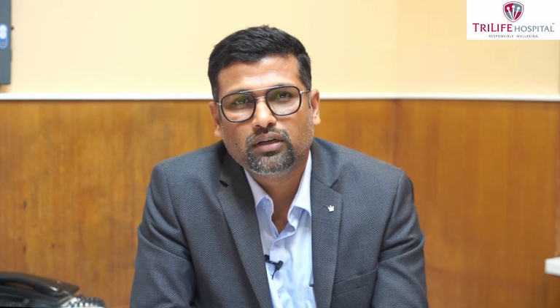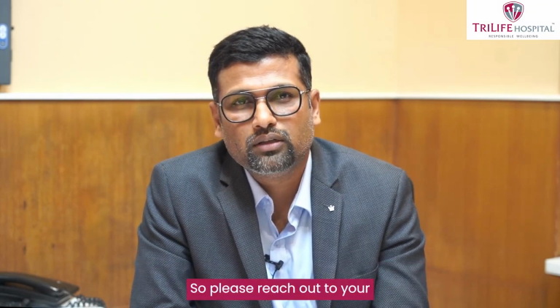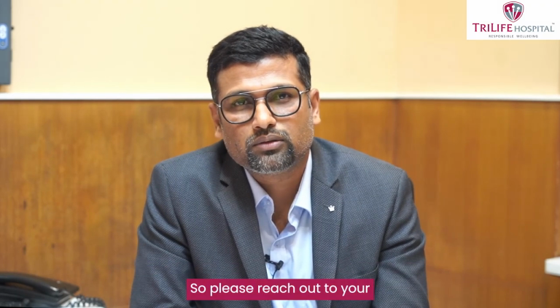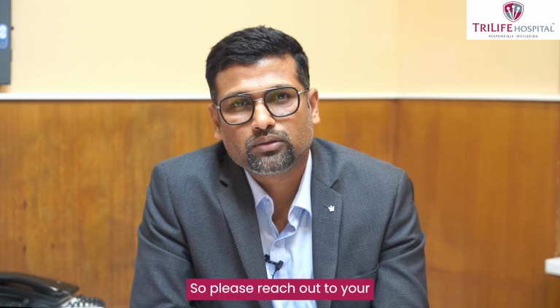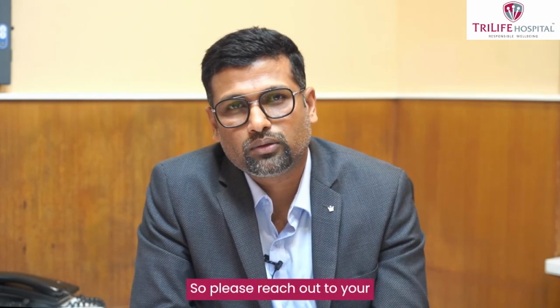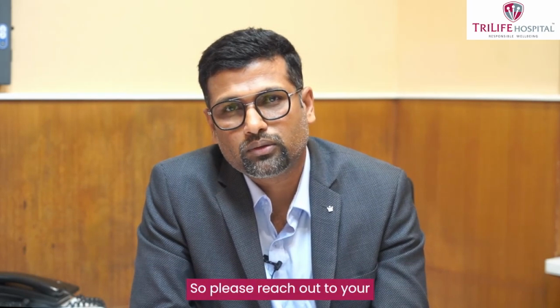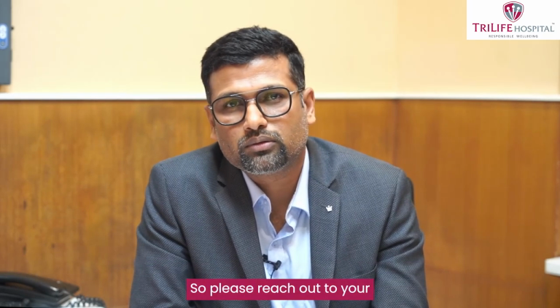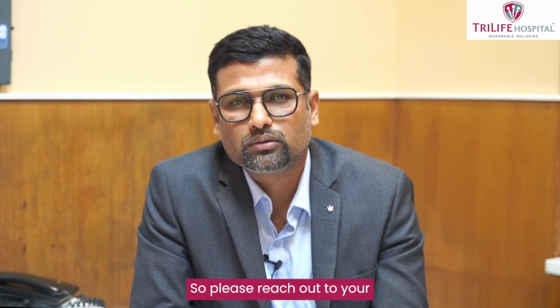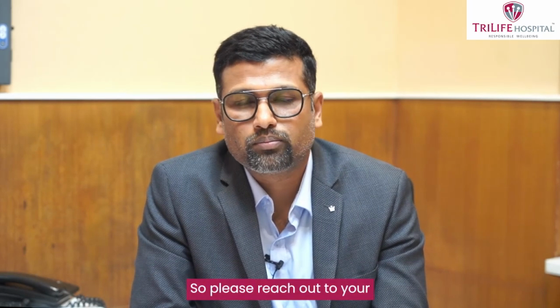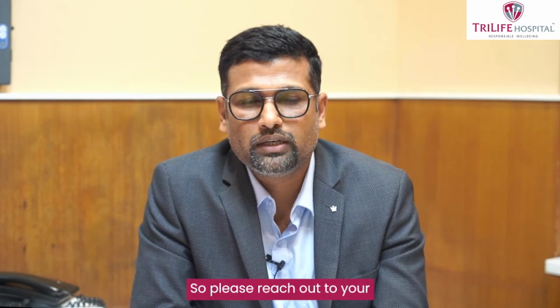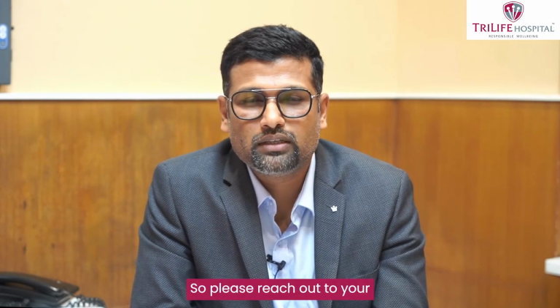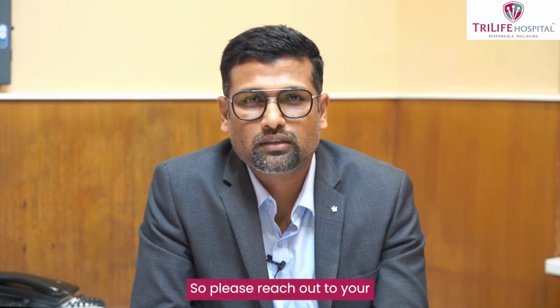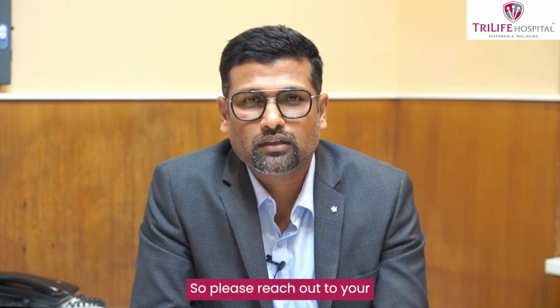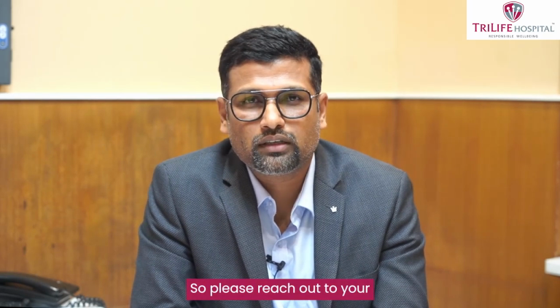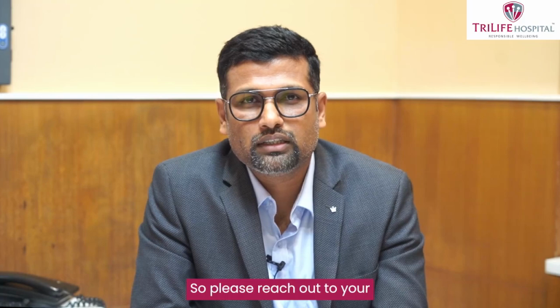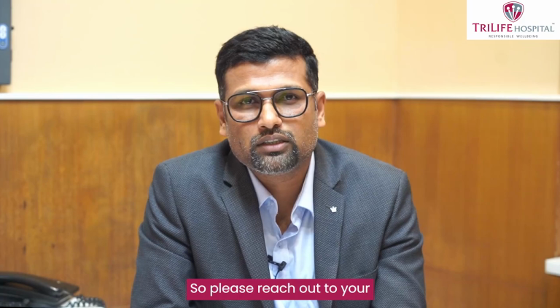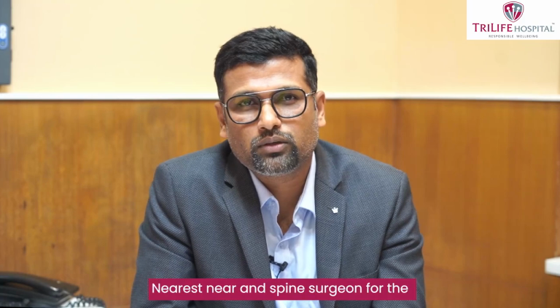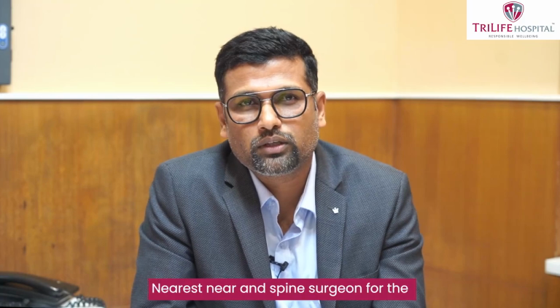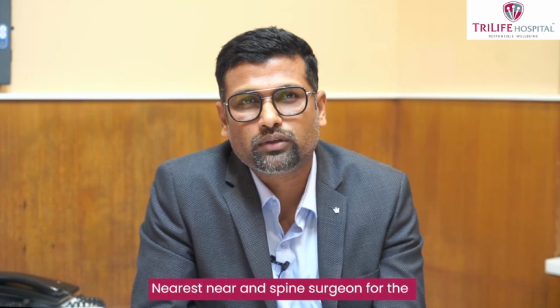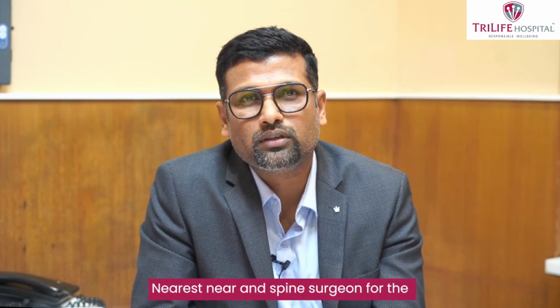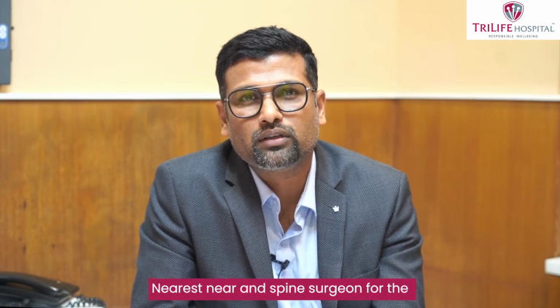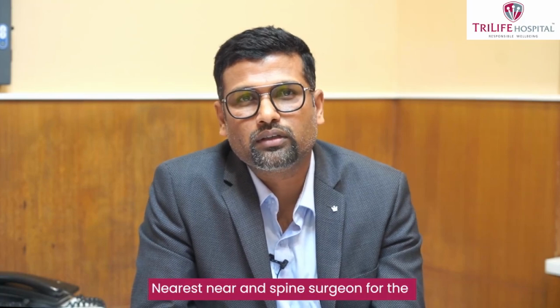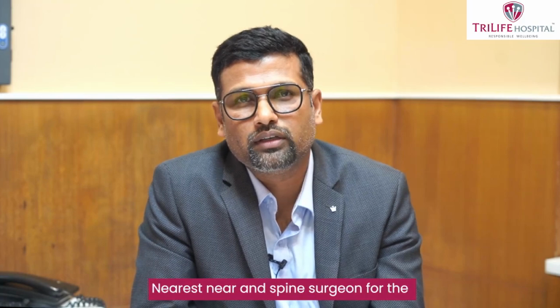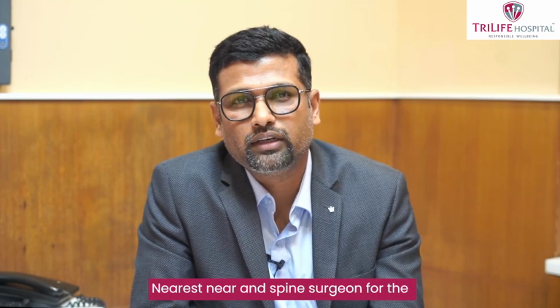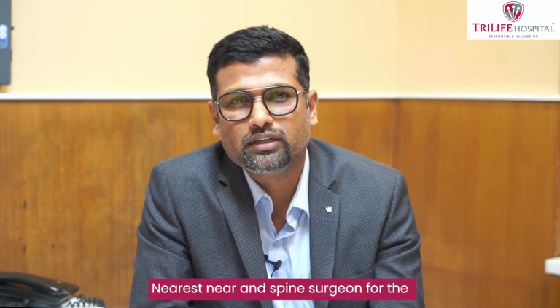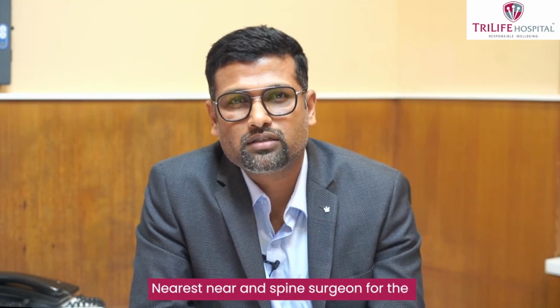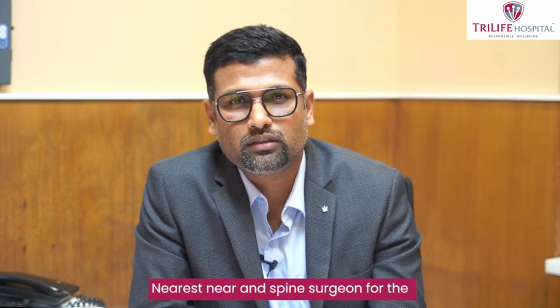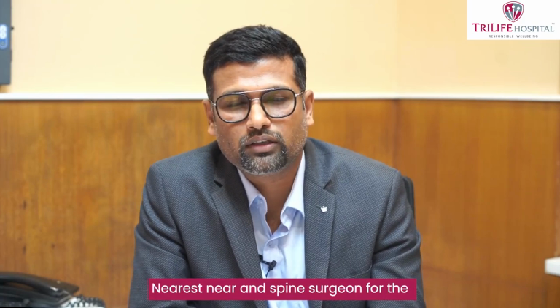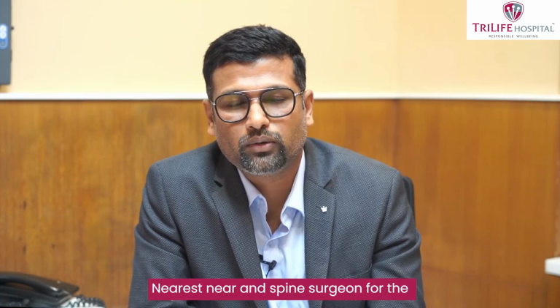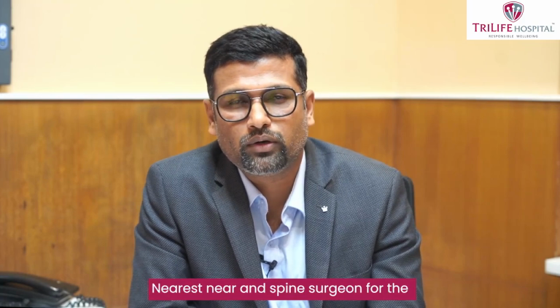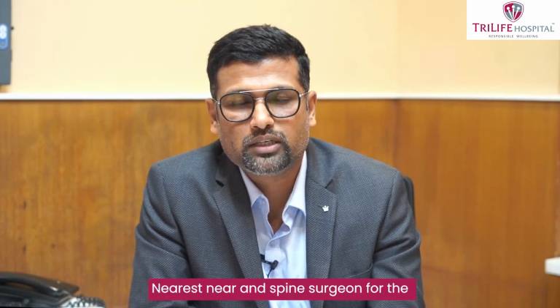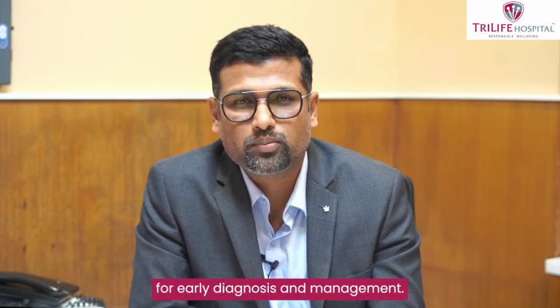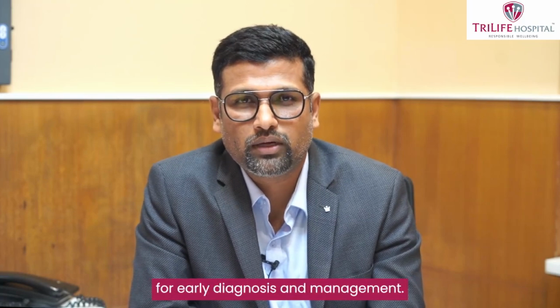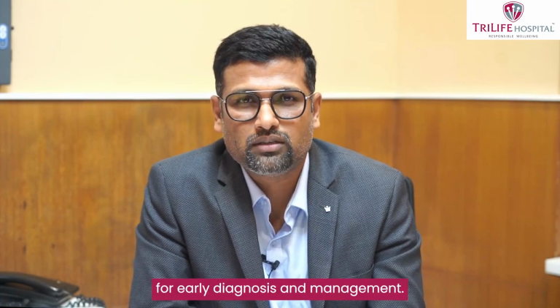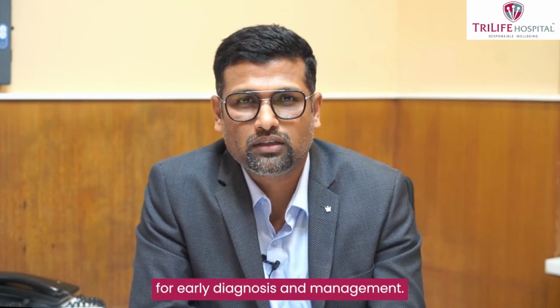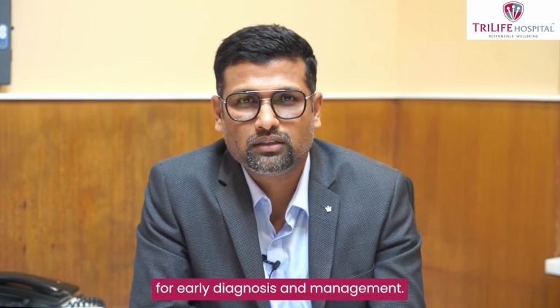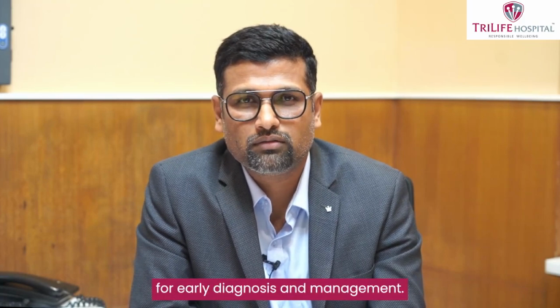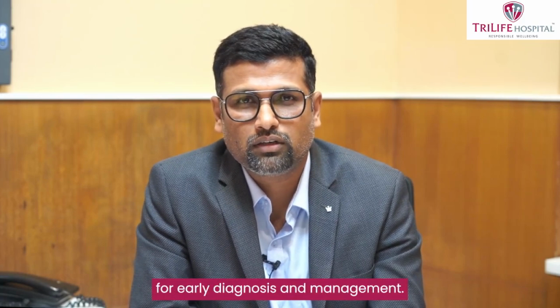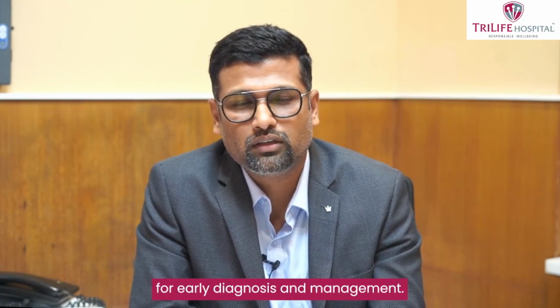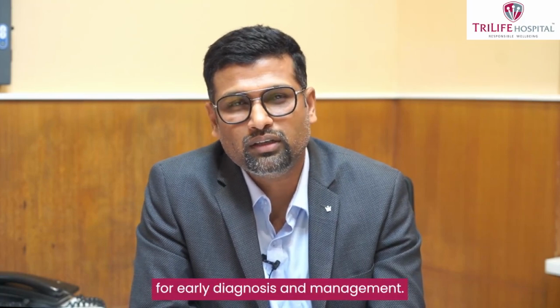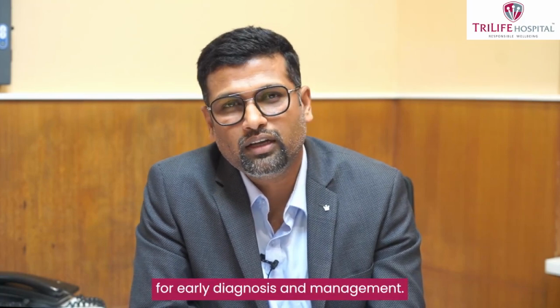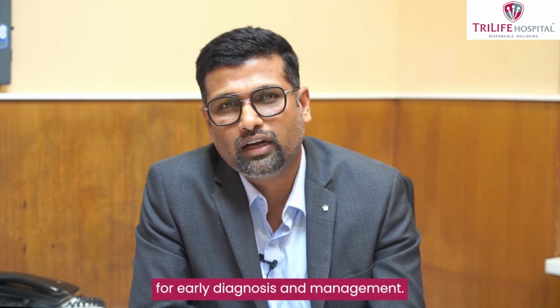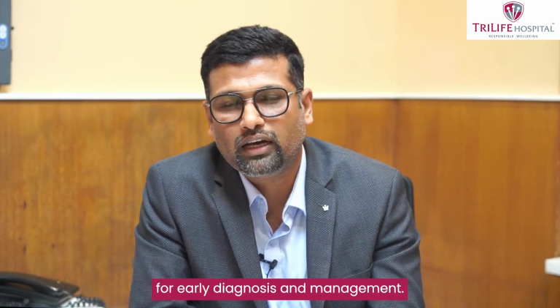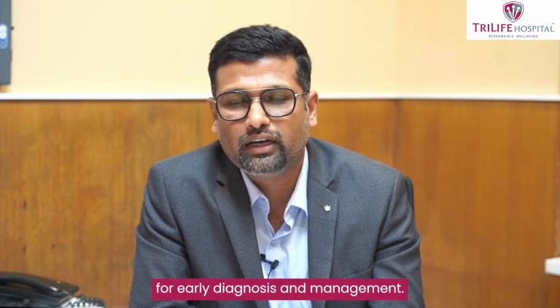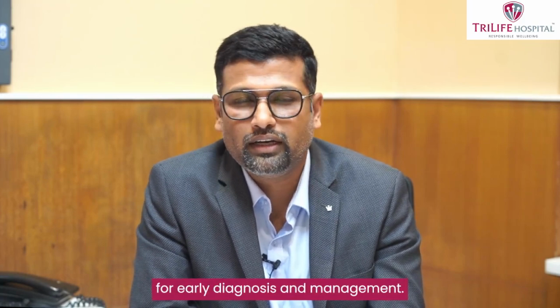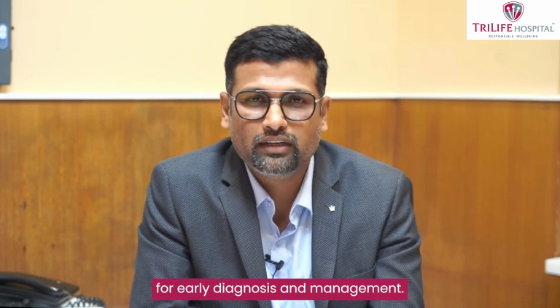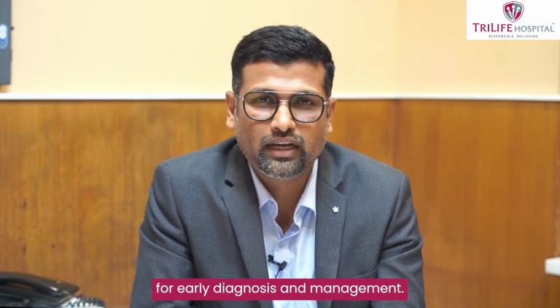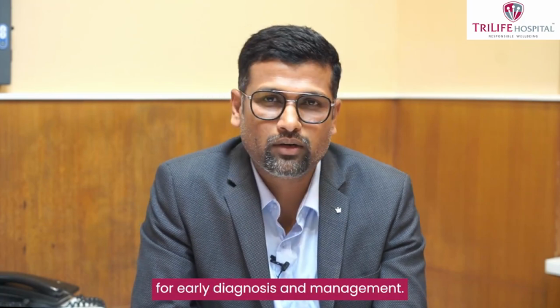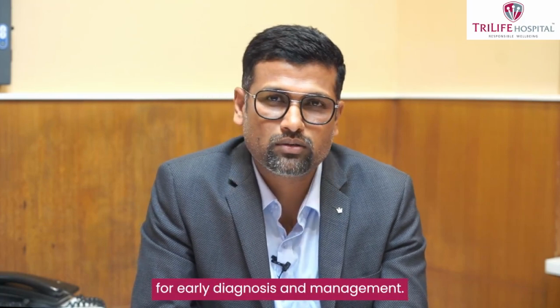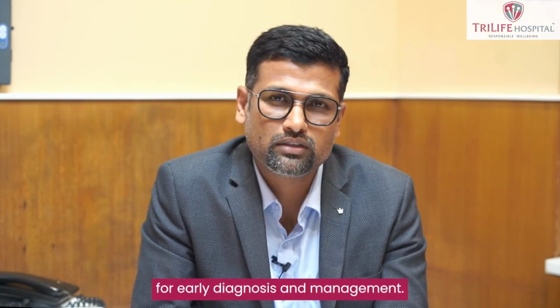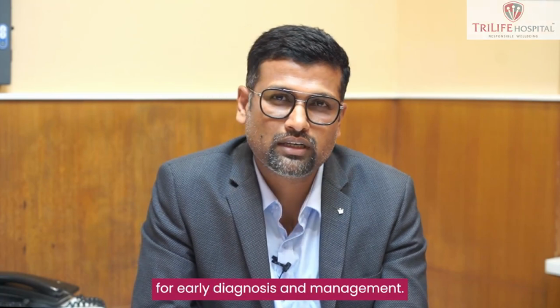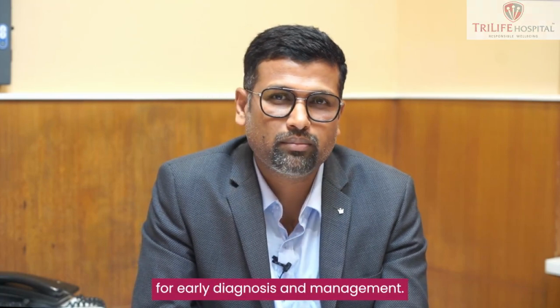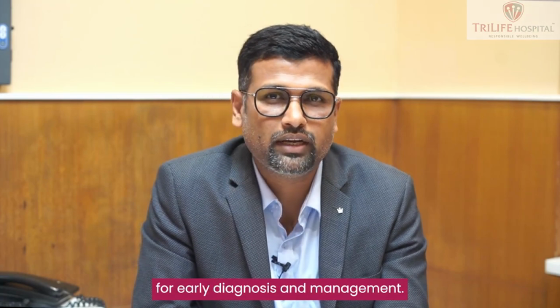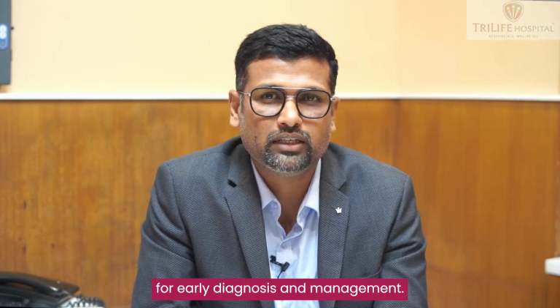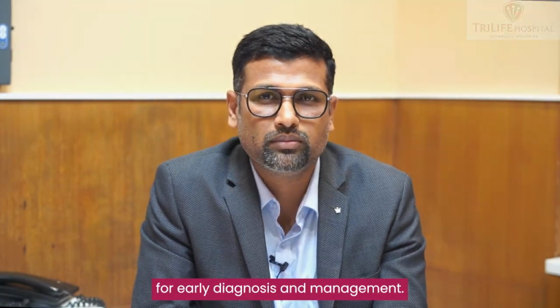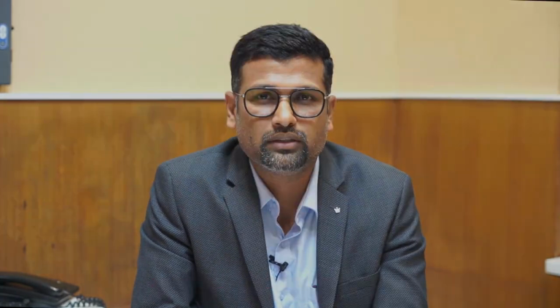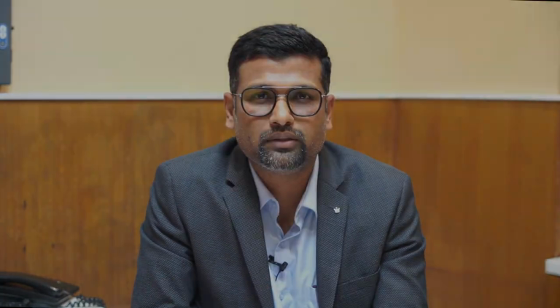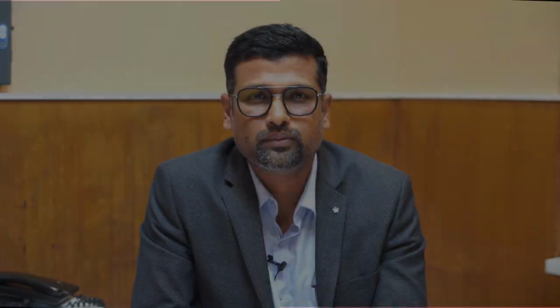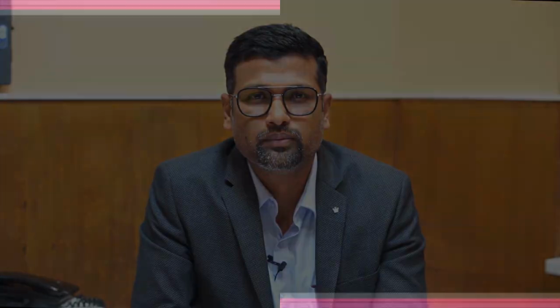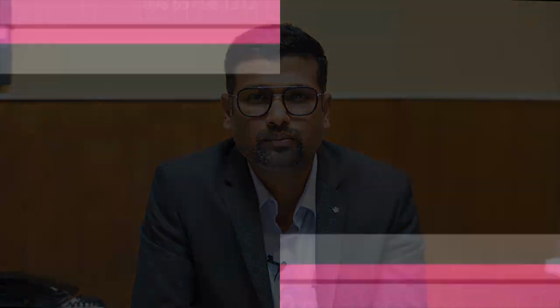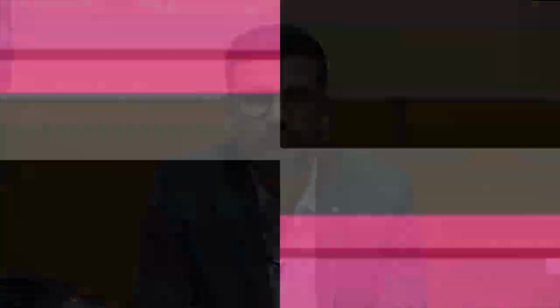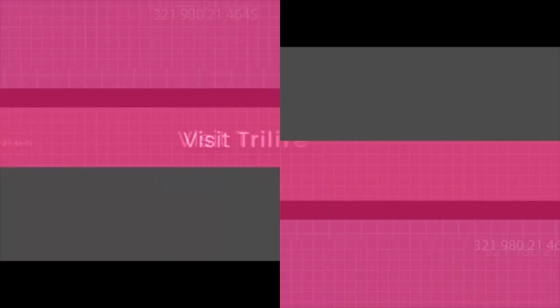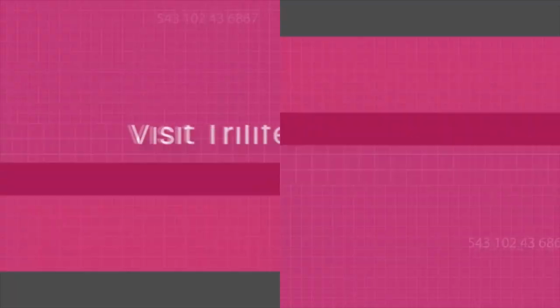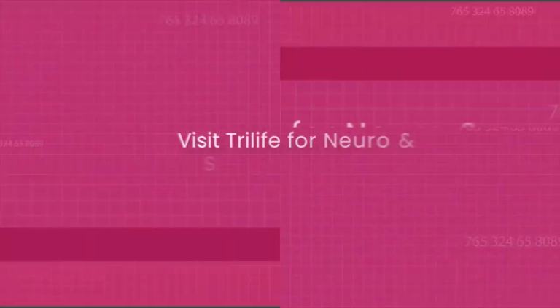Please reach out to your nearest neuro and spine surgeon for early diagnosis and management. Thank you.